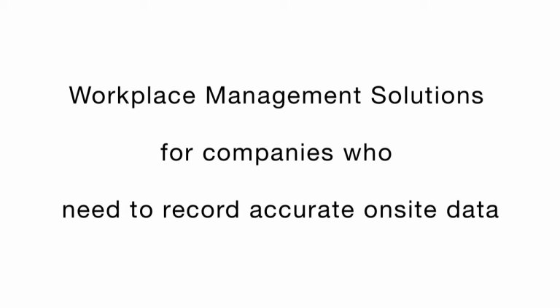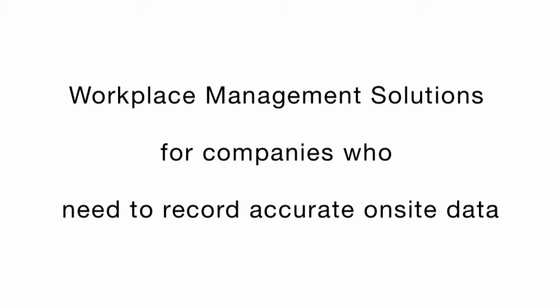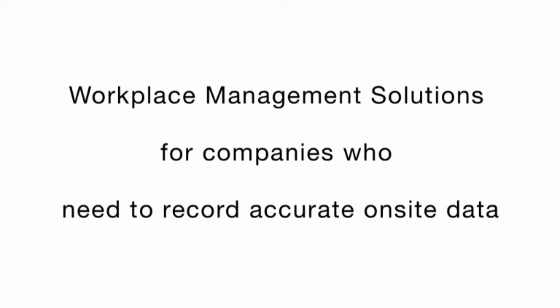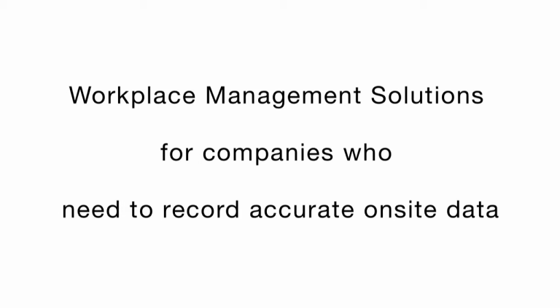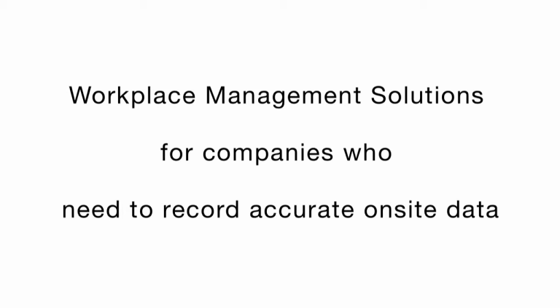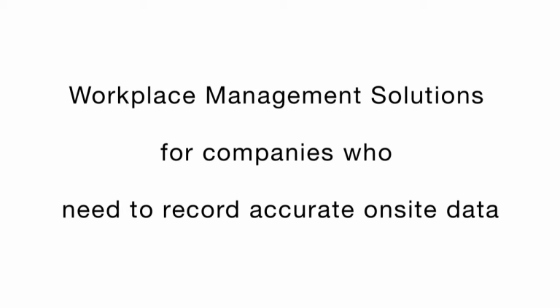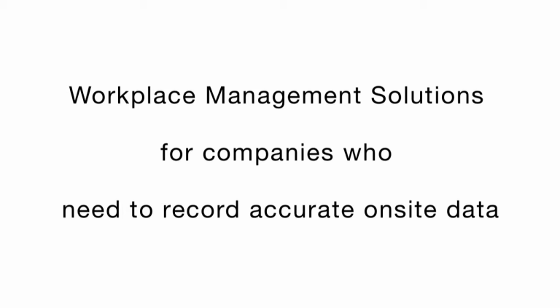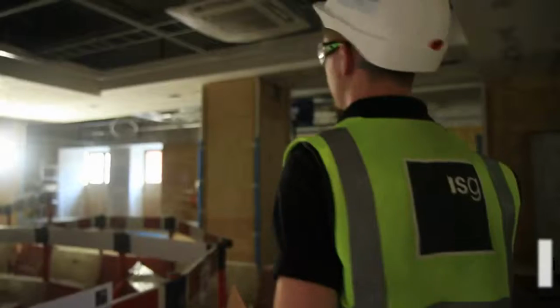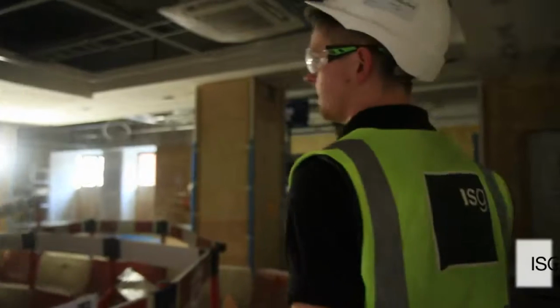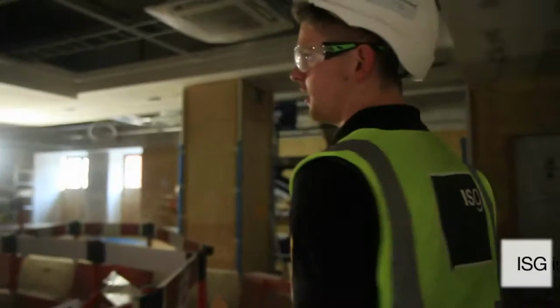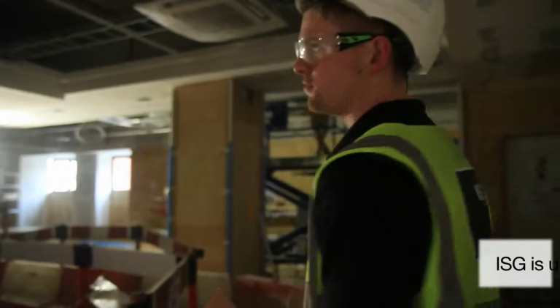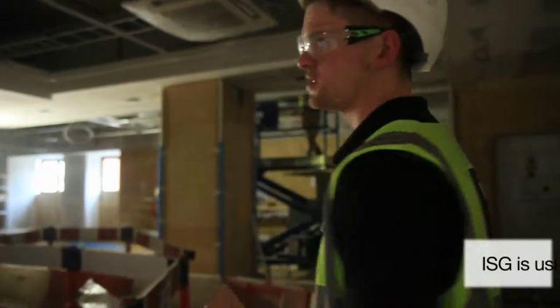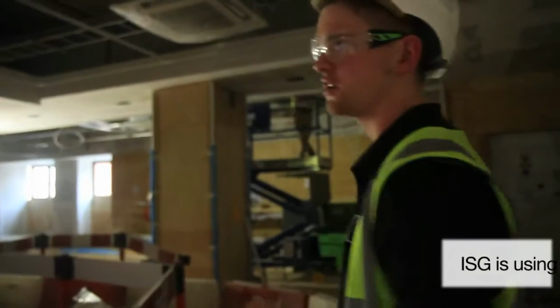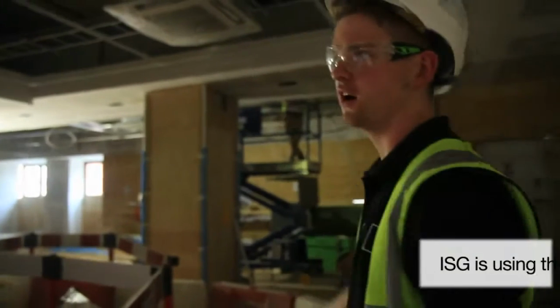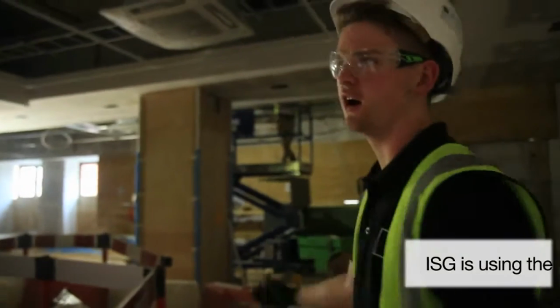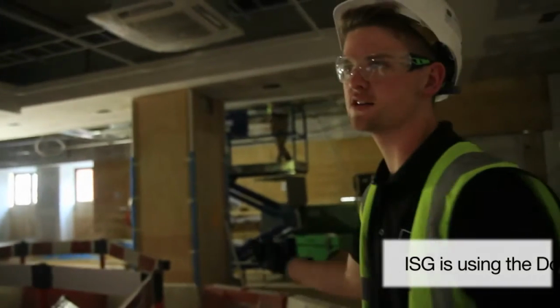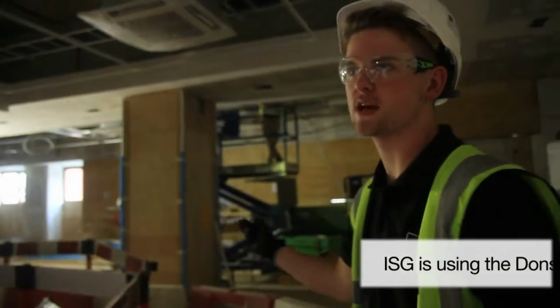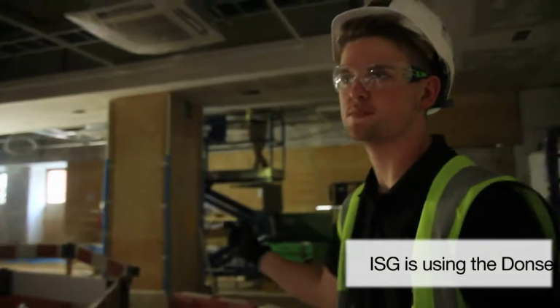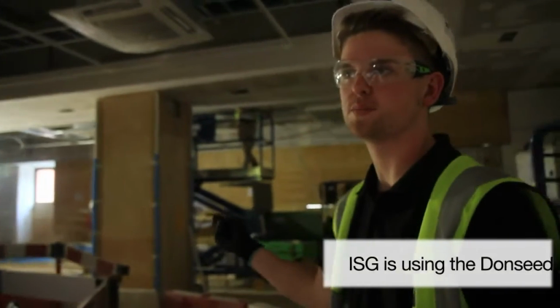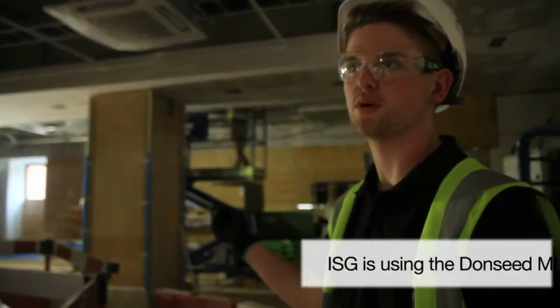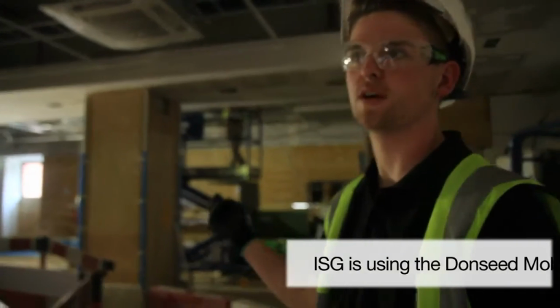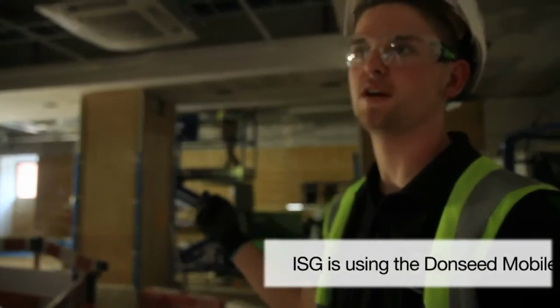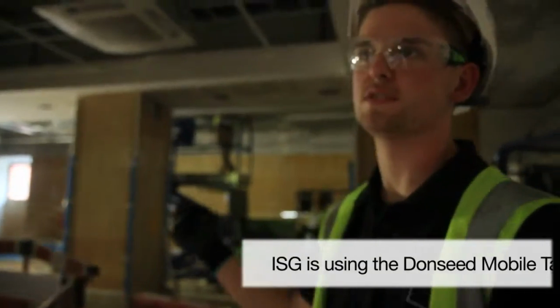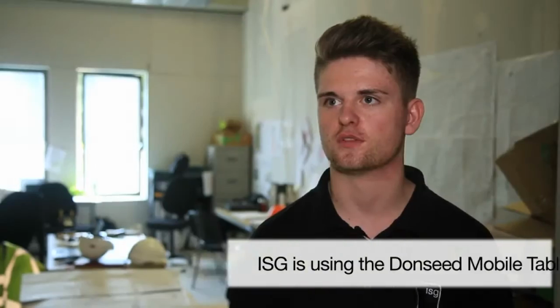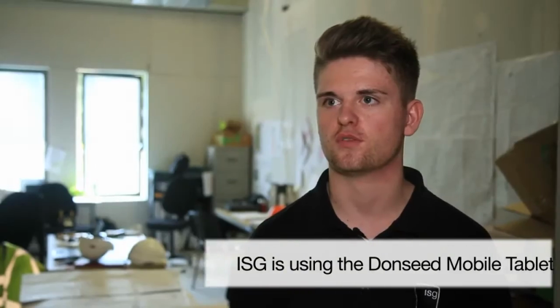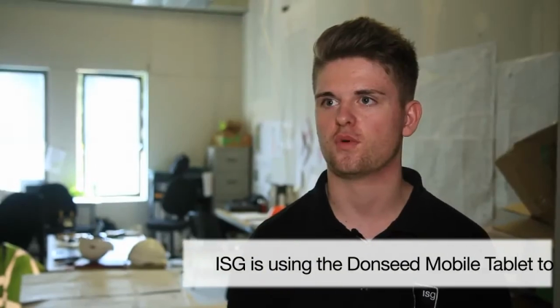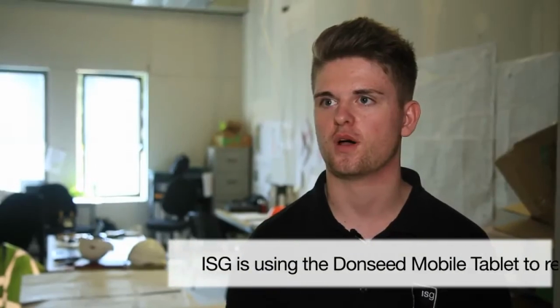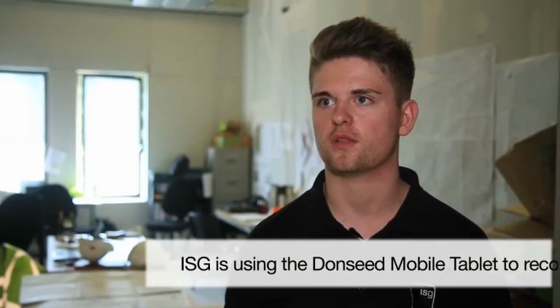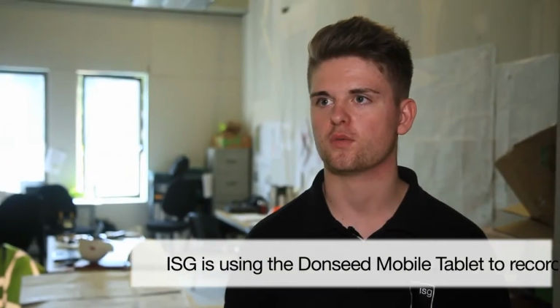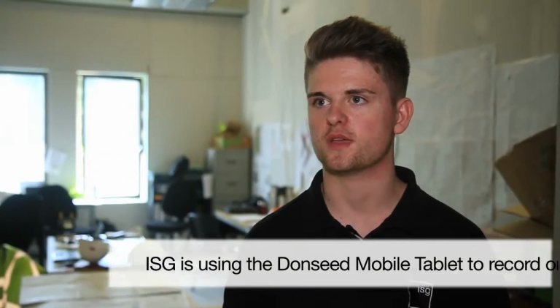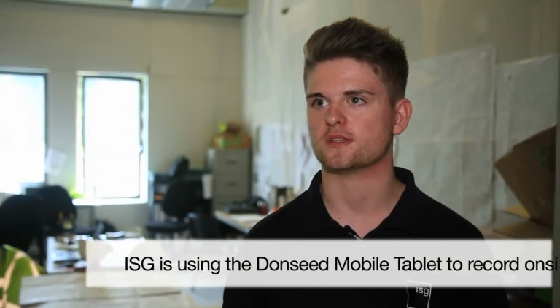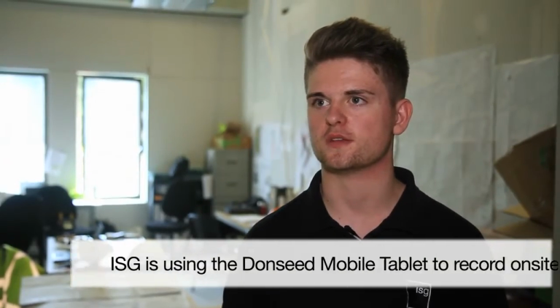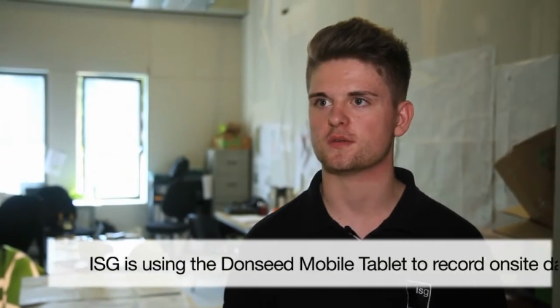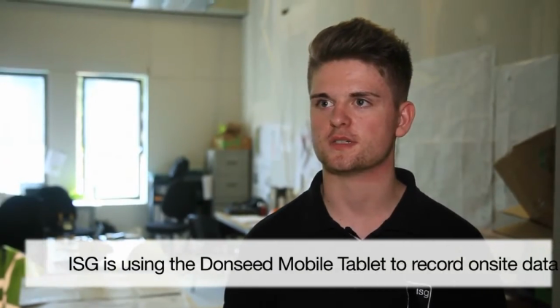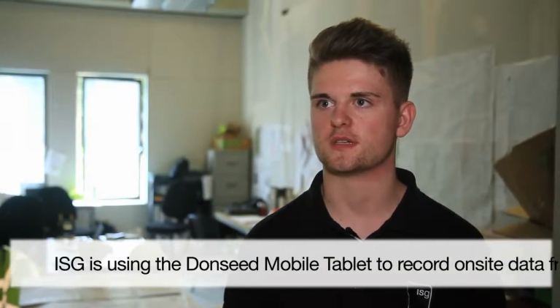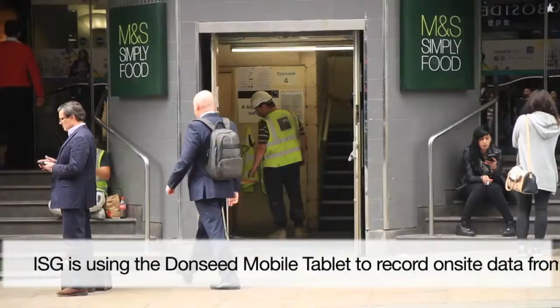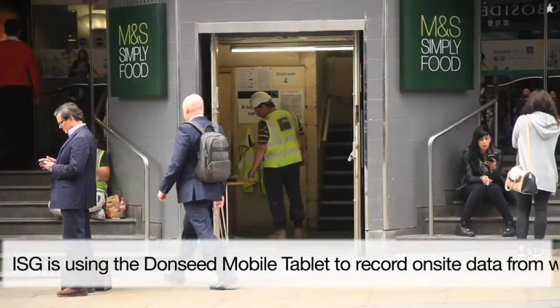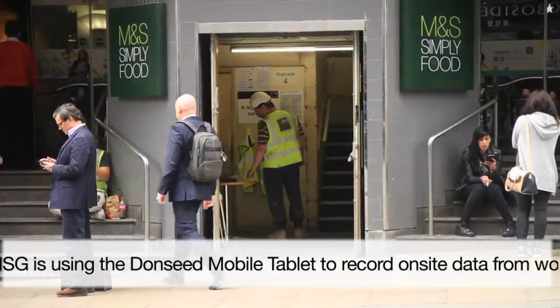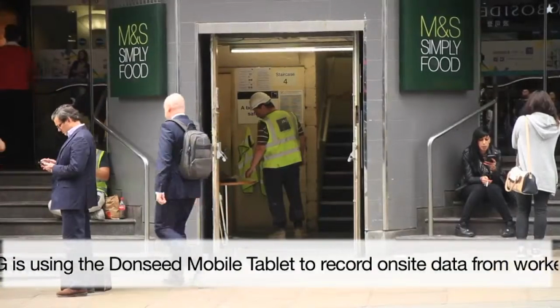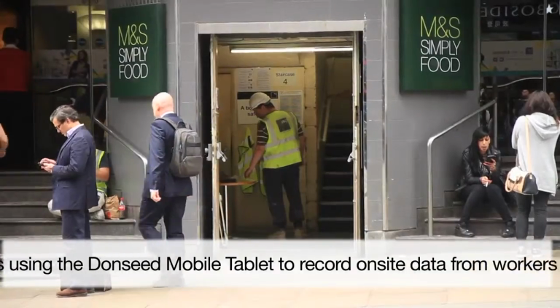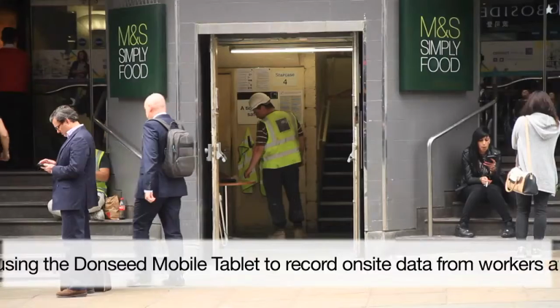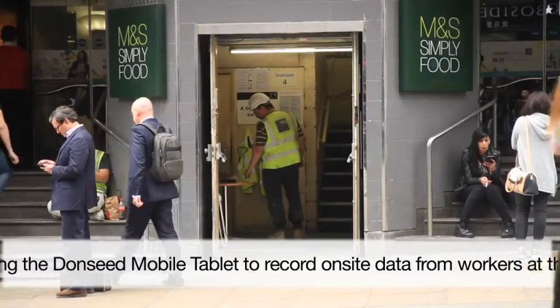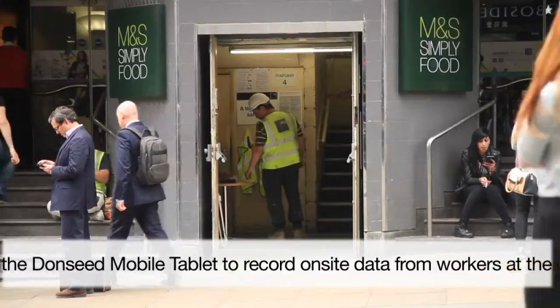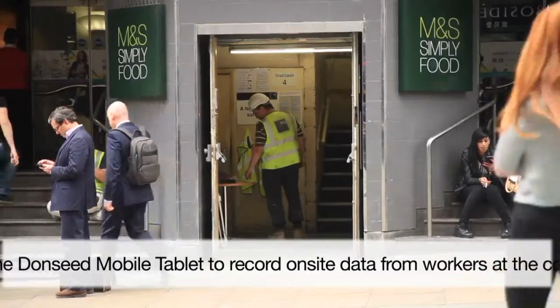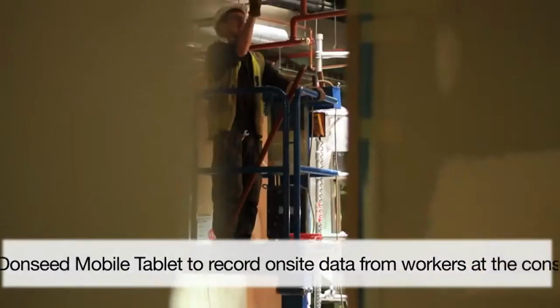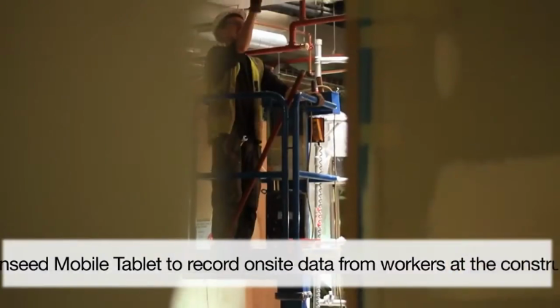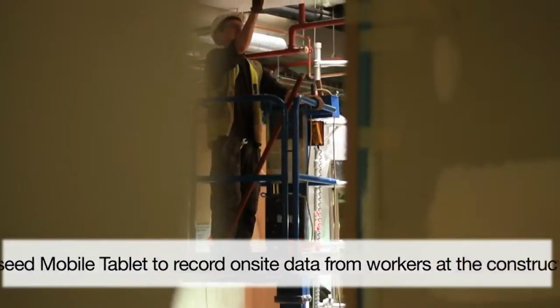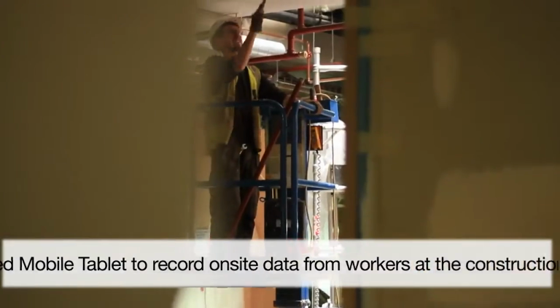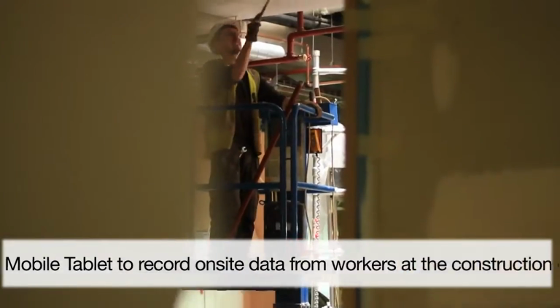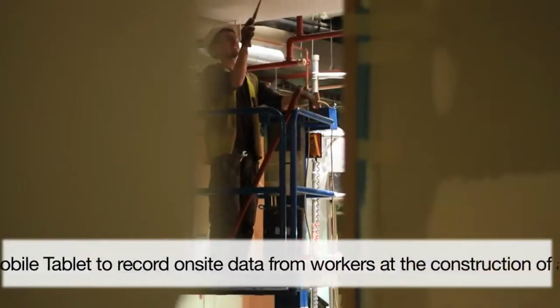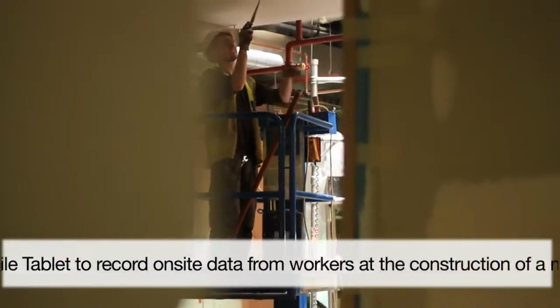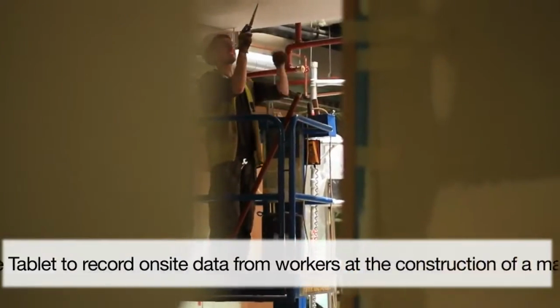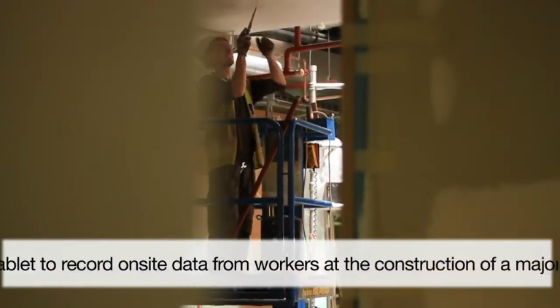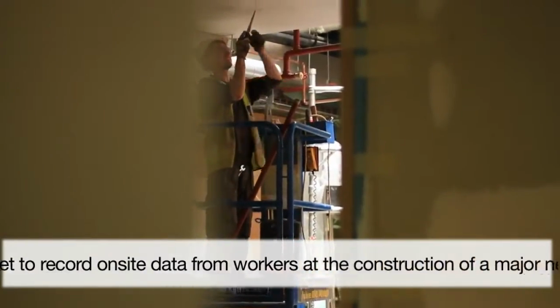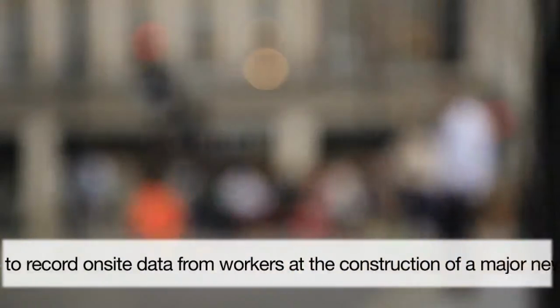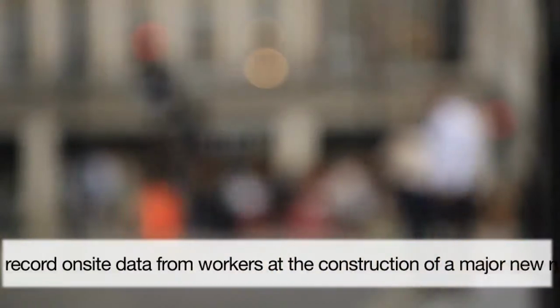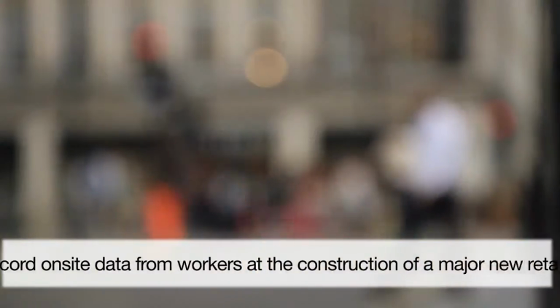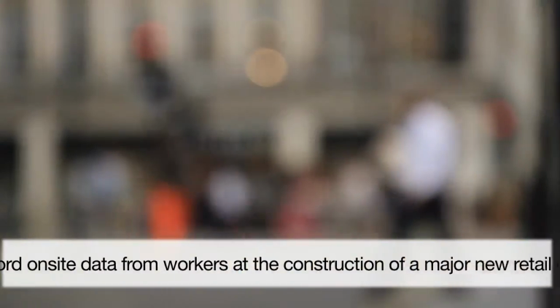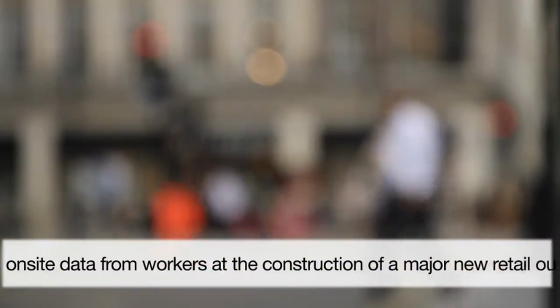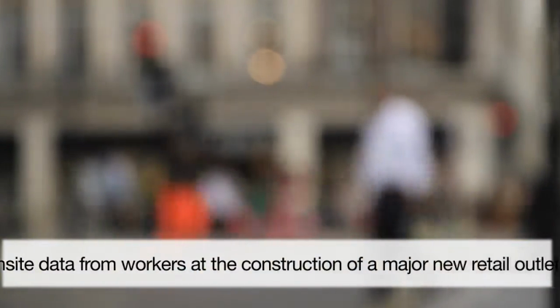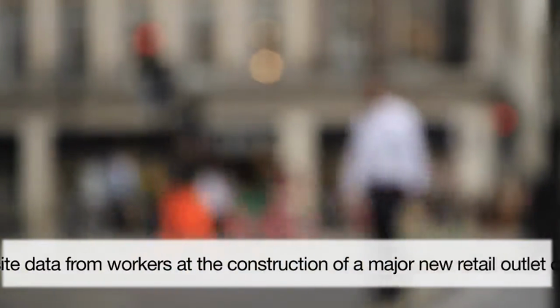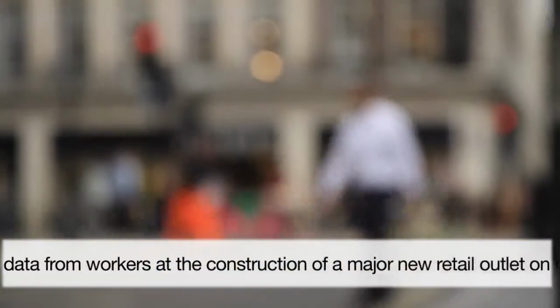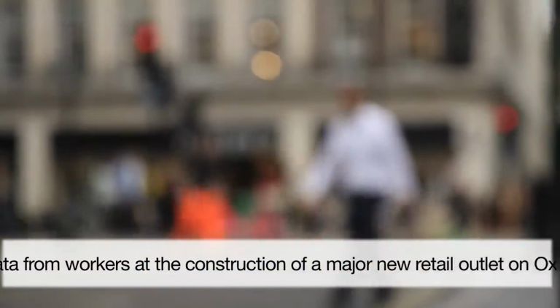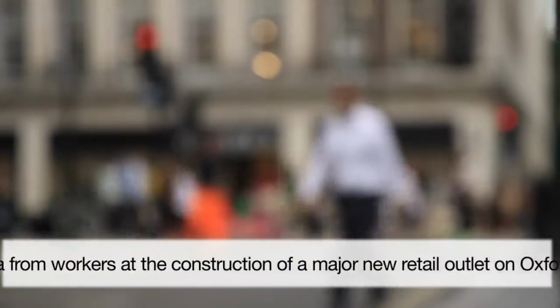My name's Tom, I work for ISG. The sort of work that we do is food retail up to high-end fashion retail.